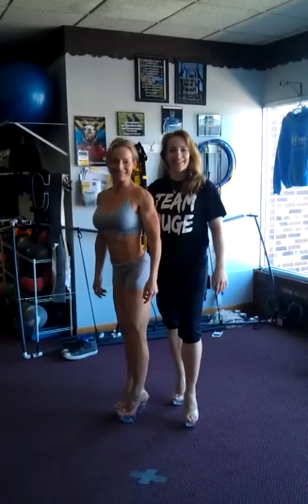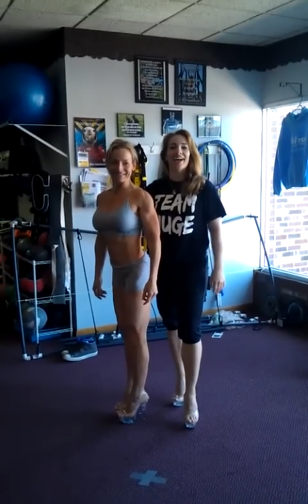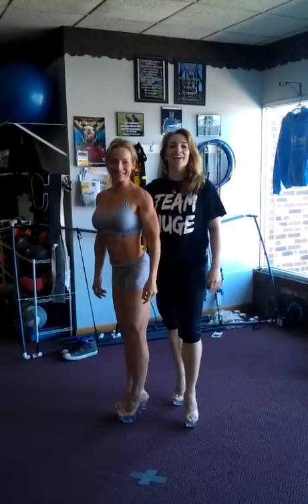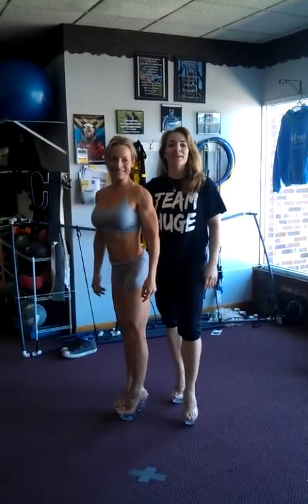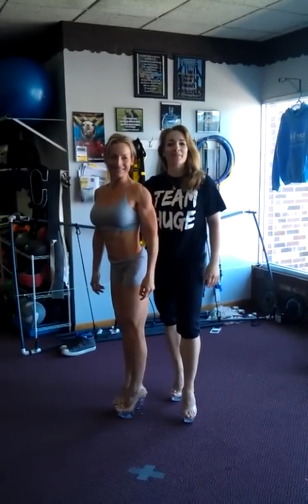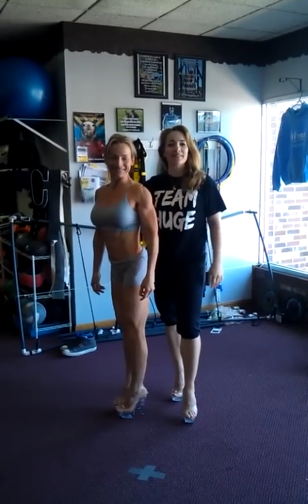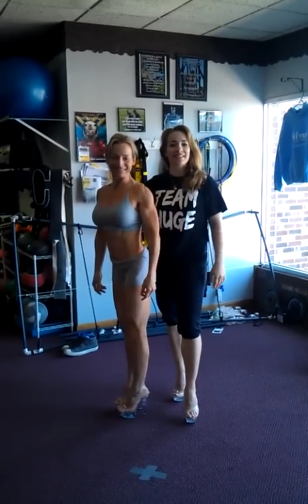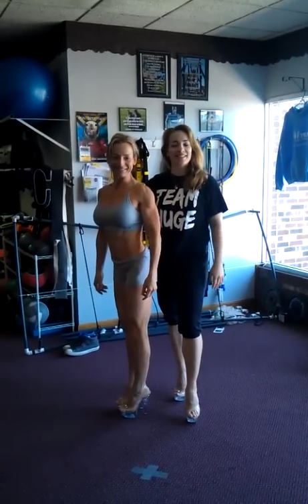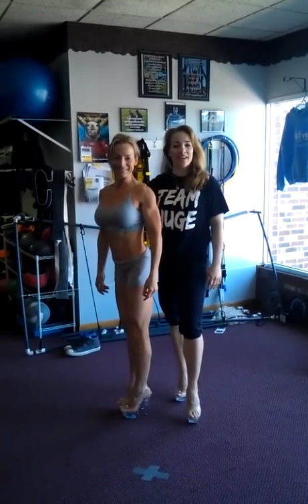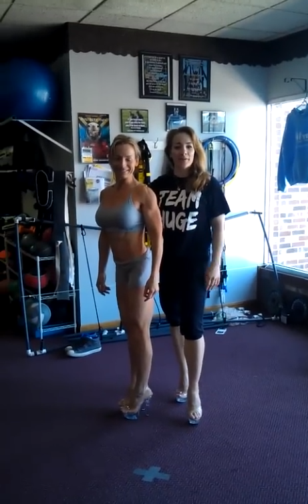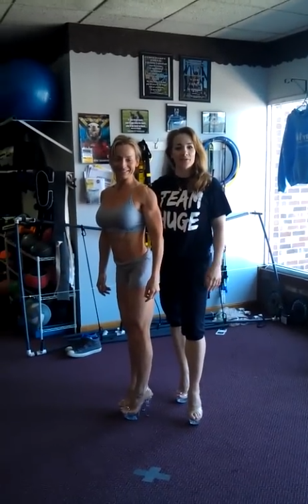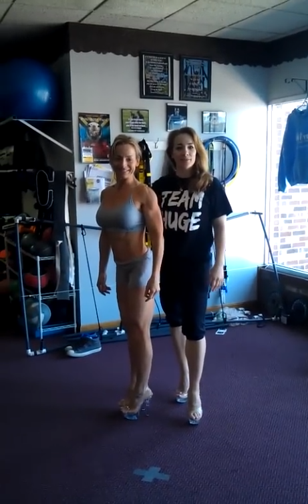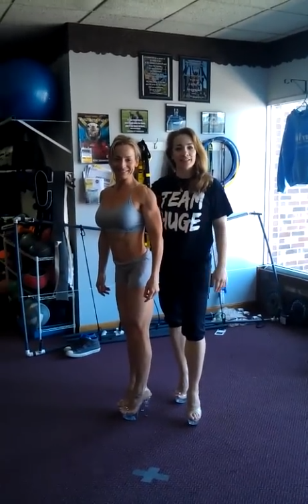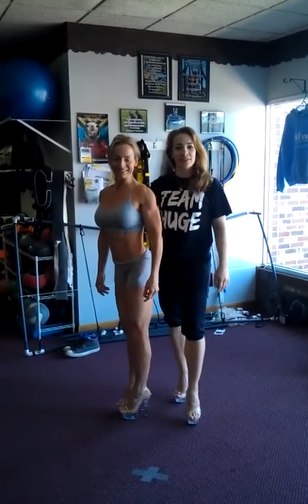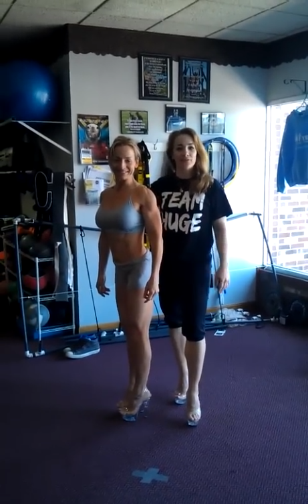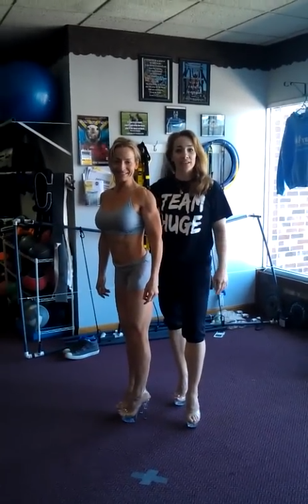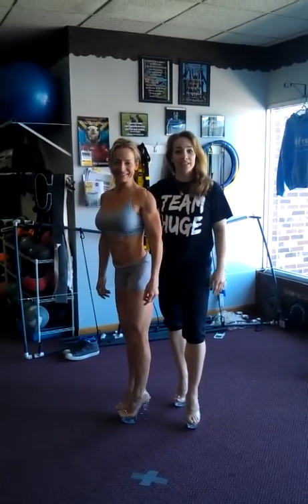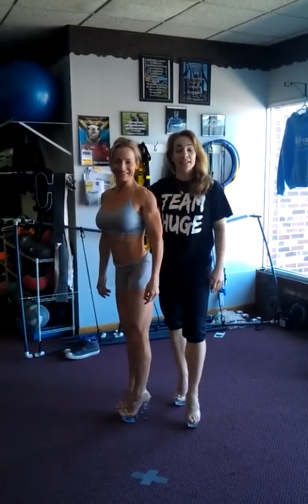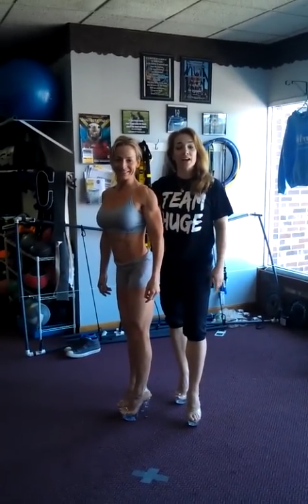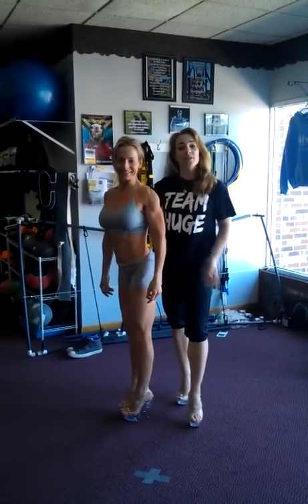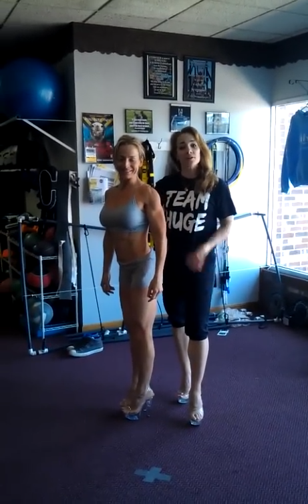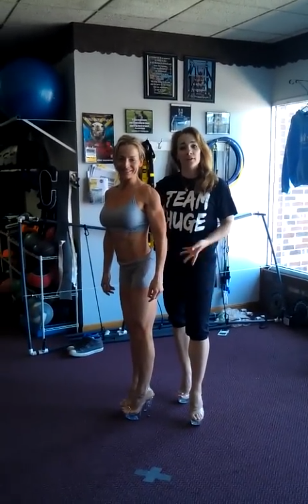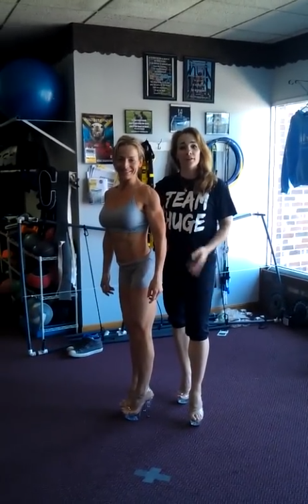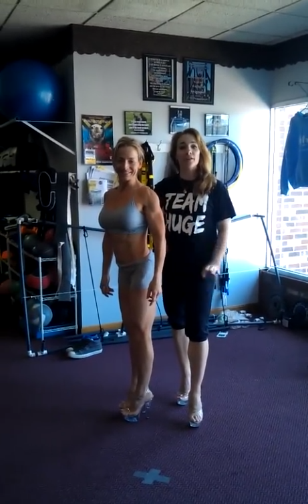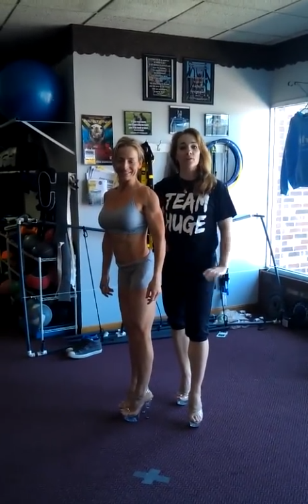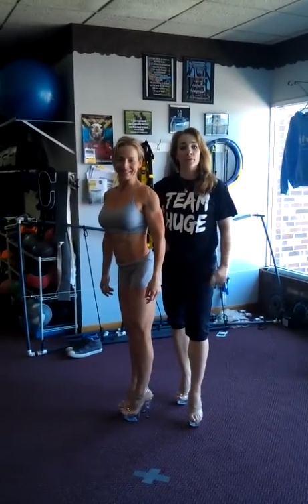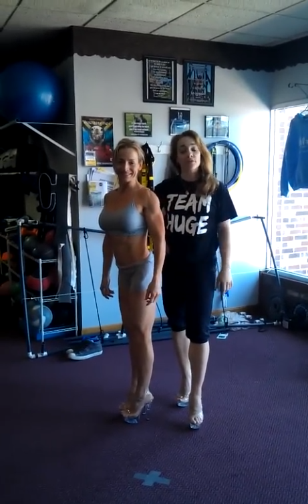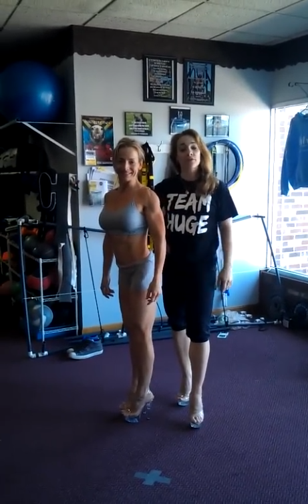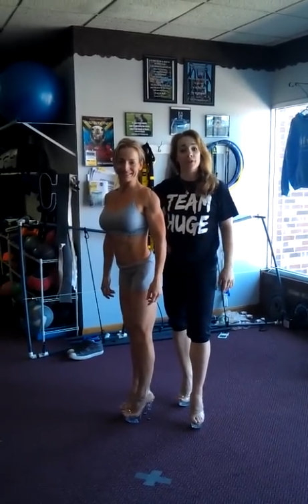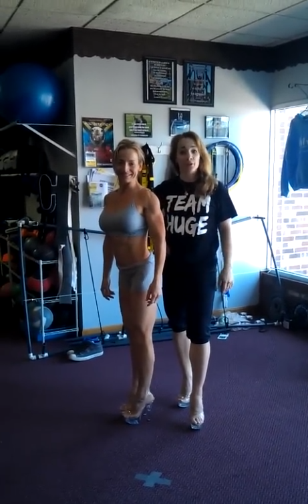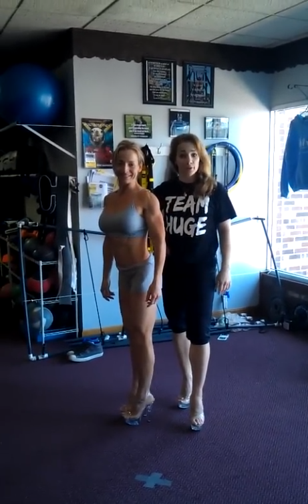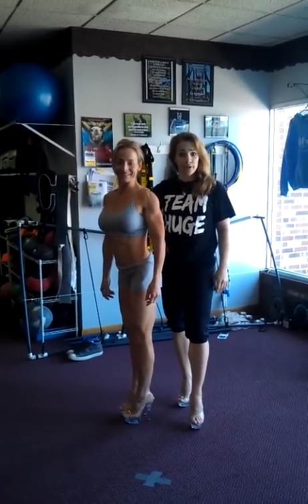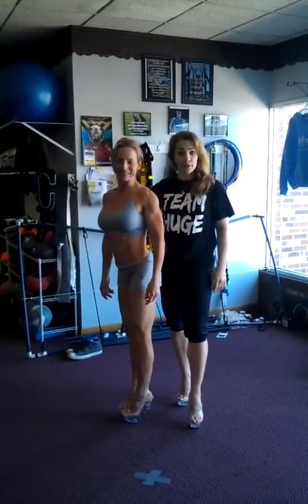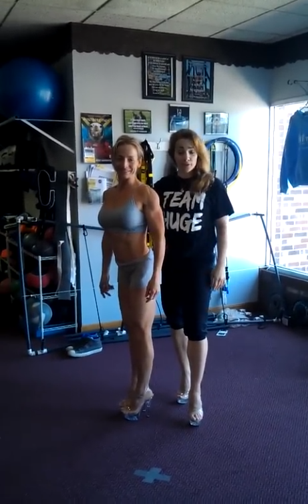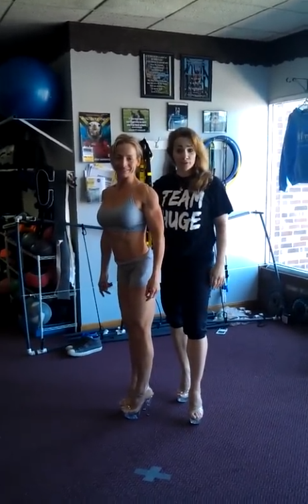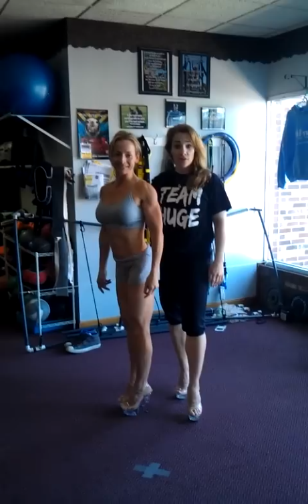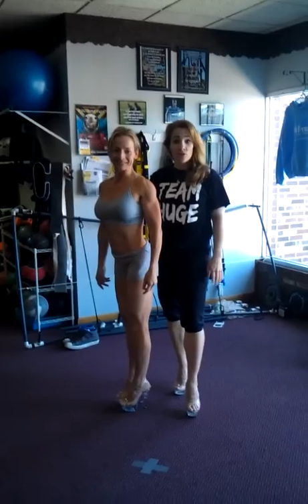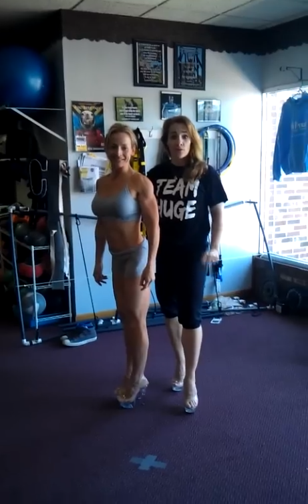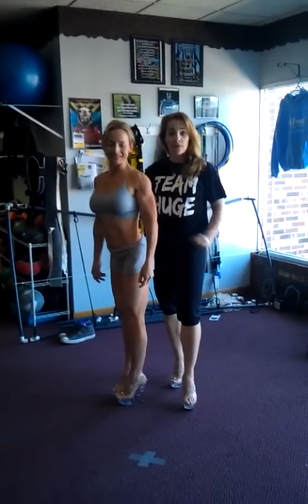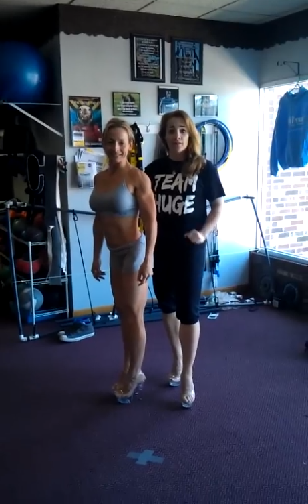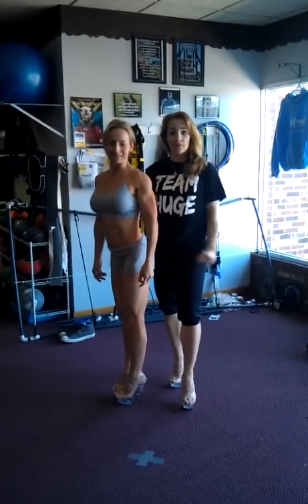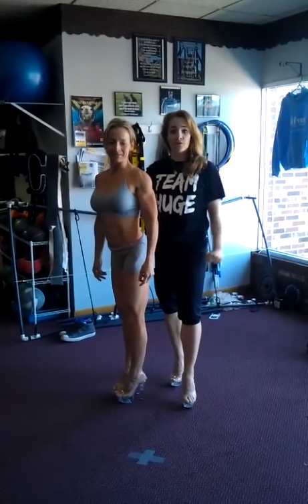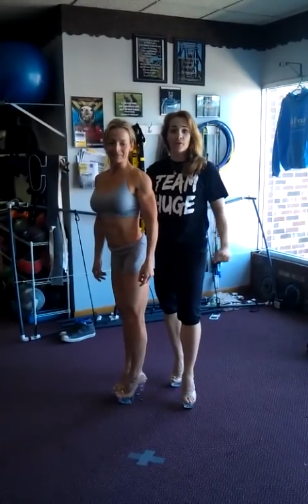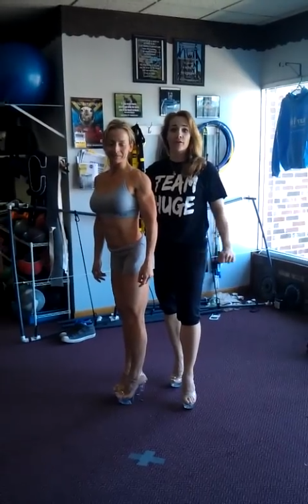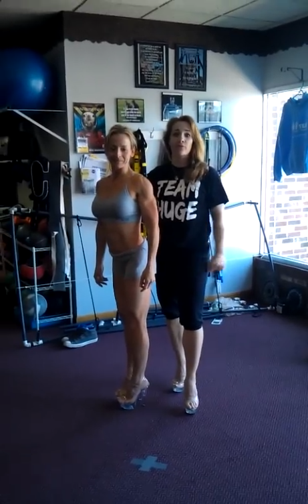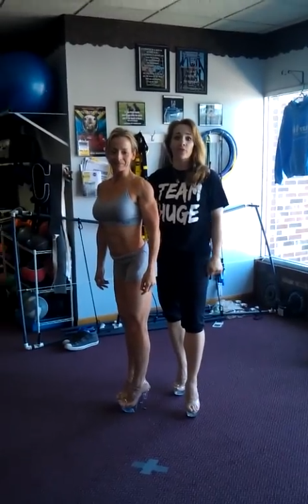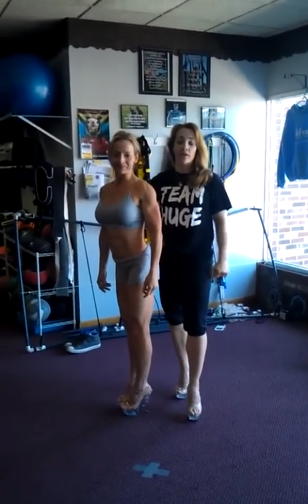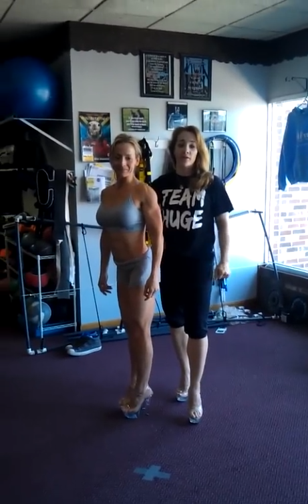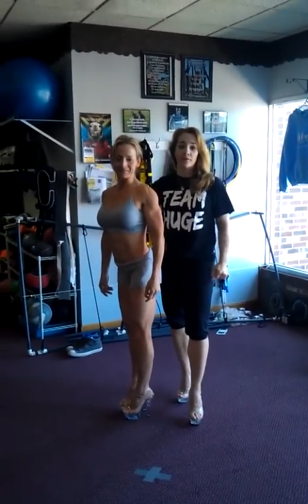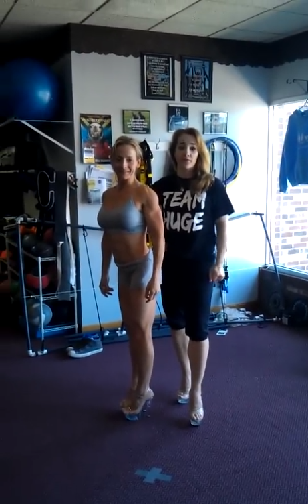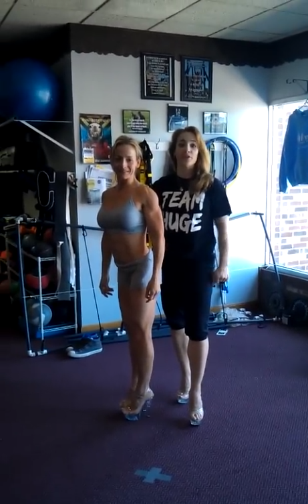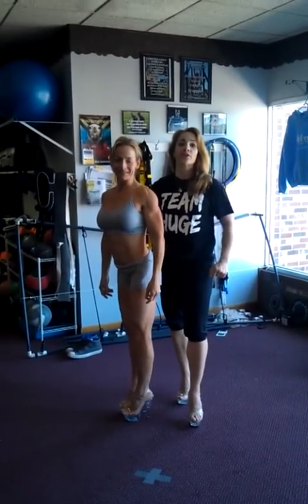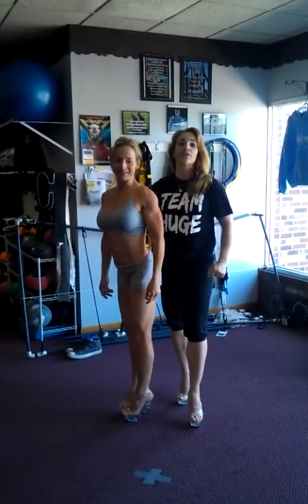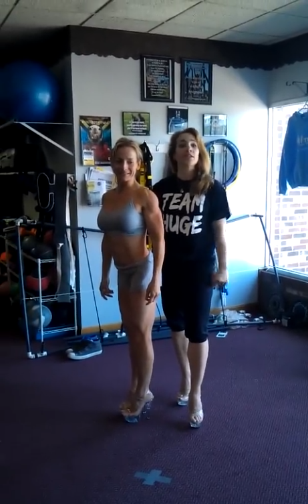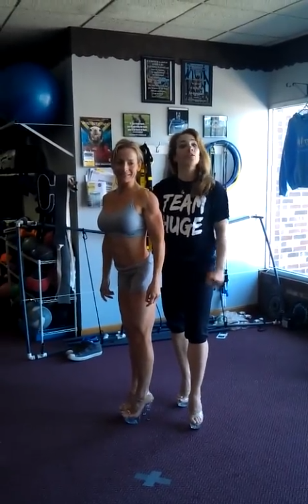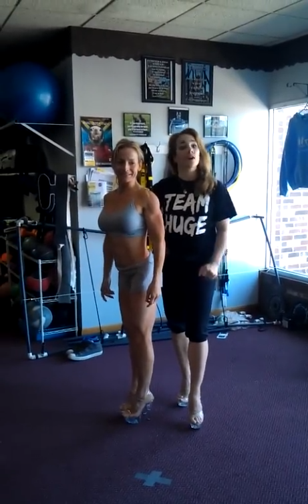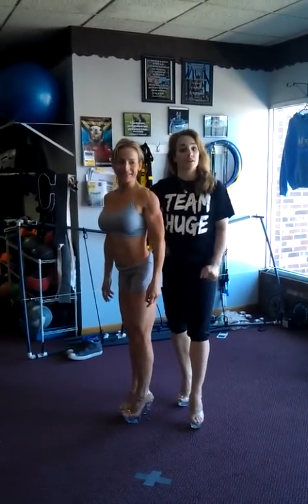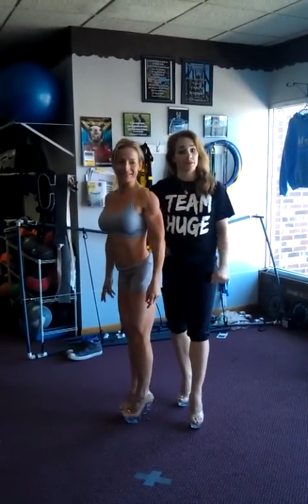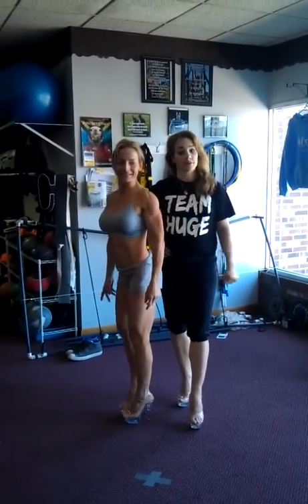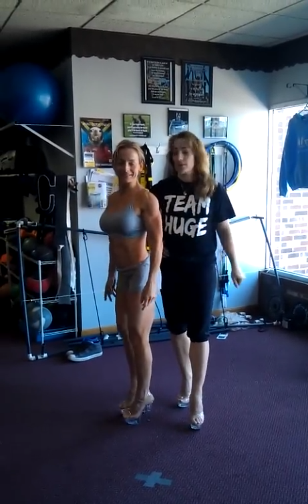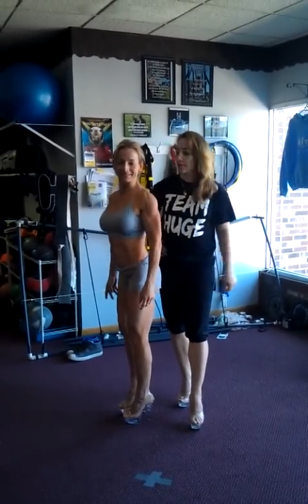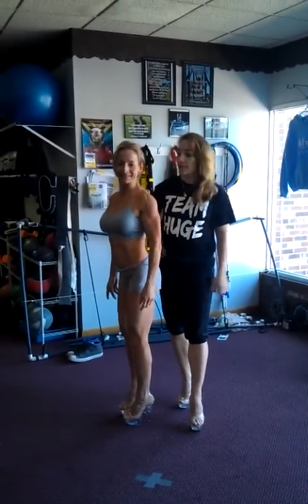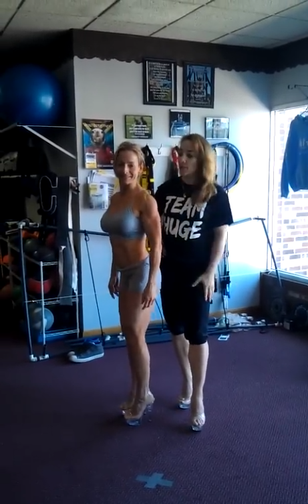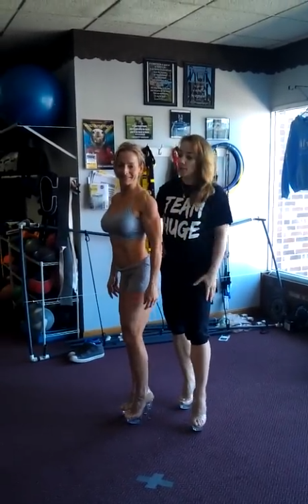Hi, my name is Lisa Thomas from Elite Fit. I'm here with Heather, one of our figure competitors. We're going to demonstrate a figure T-walk. Here we go.